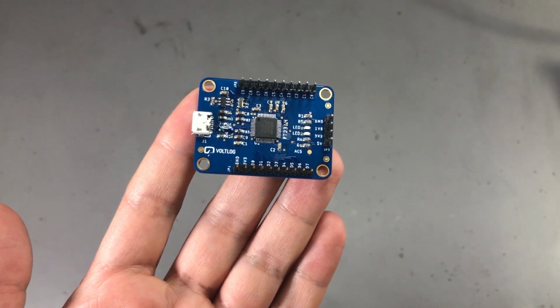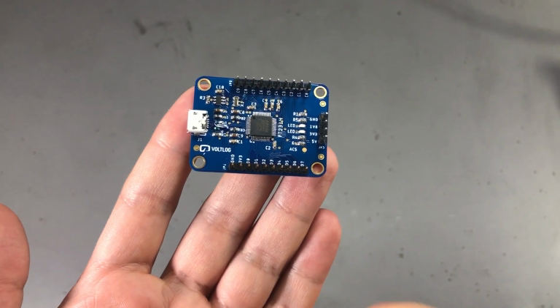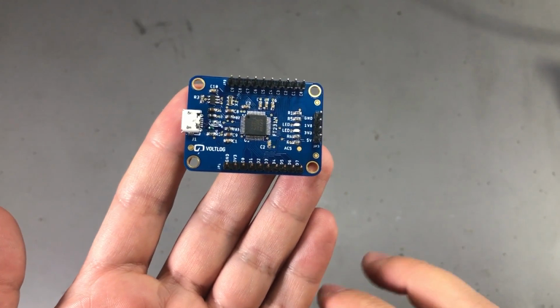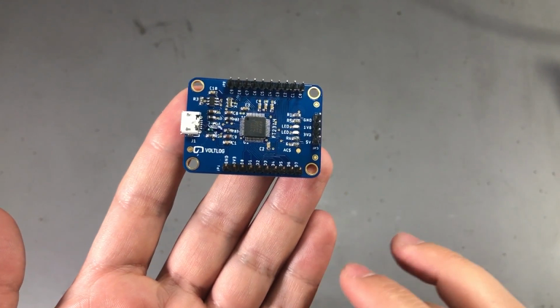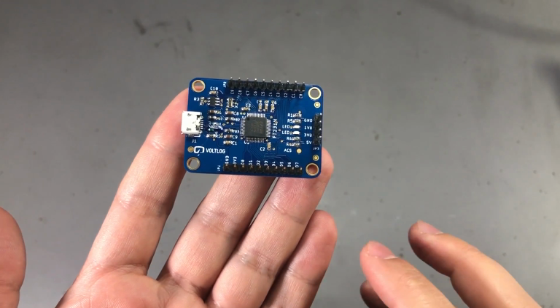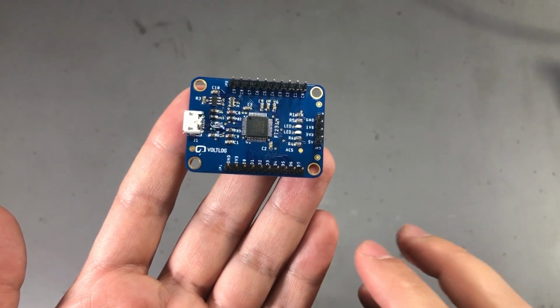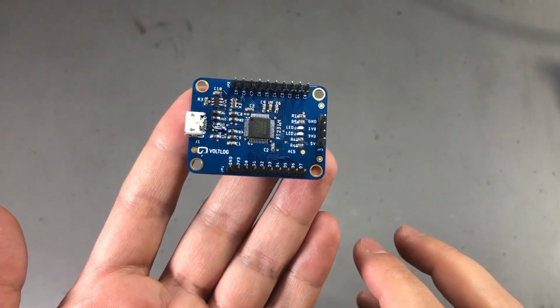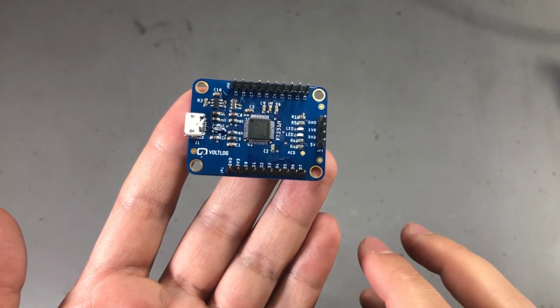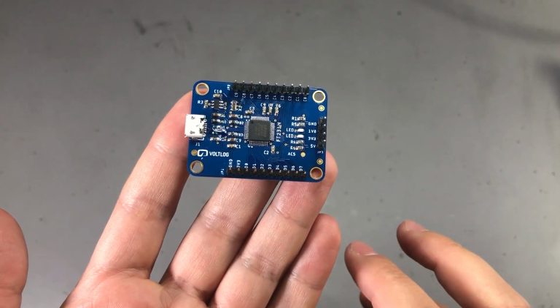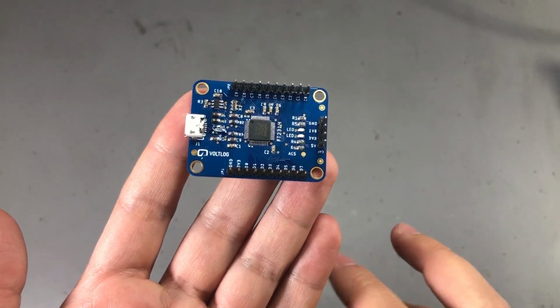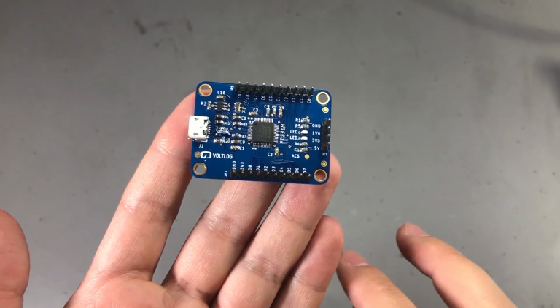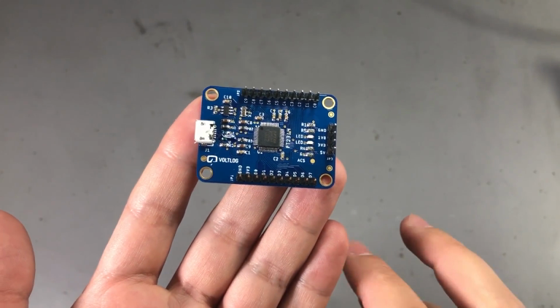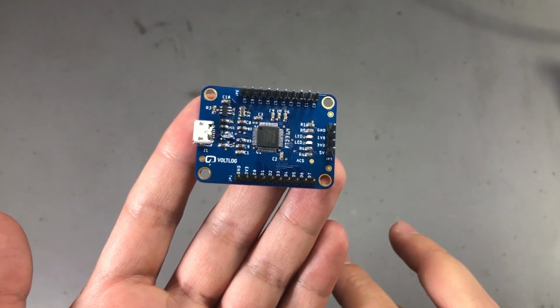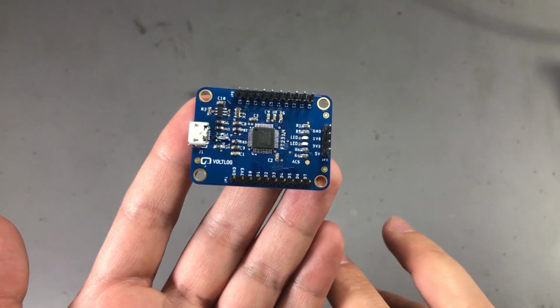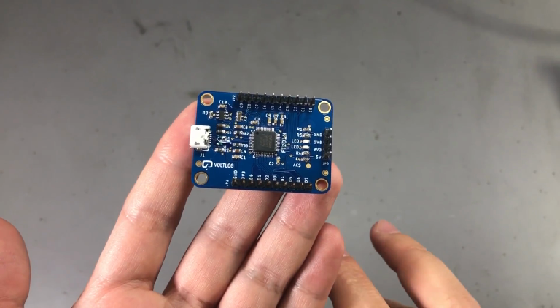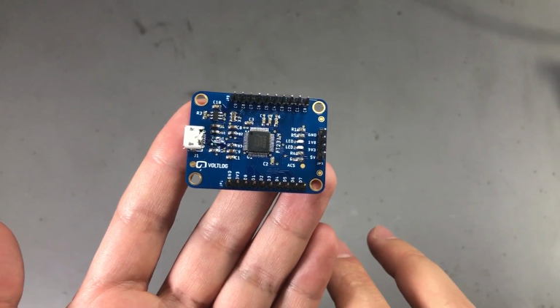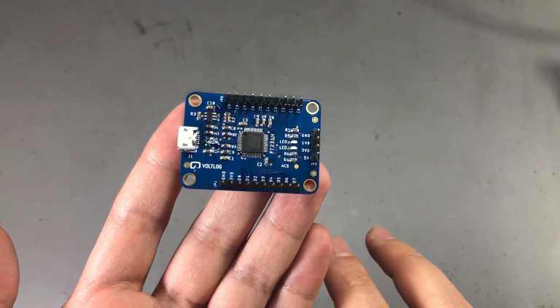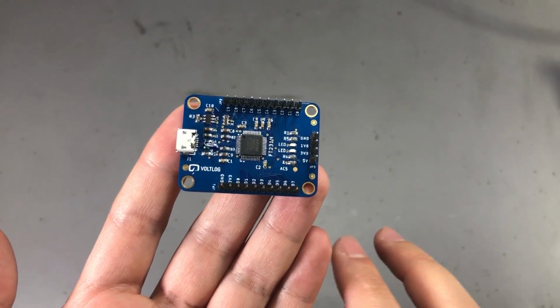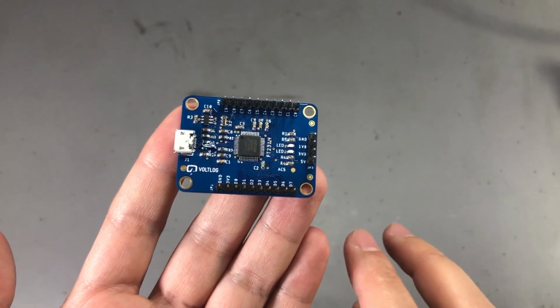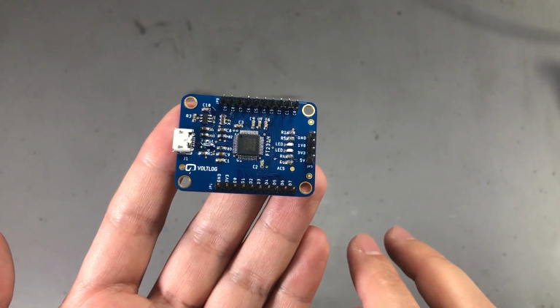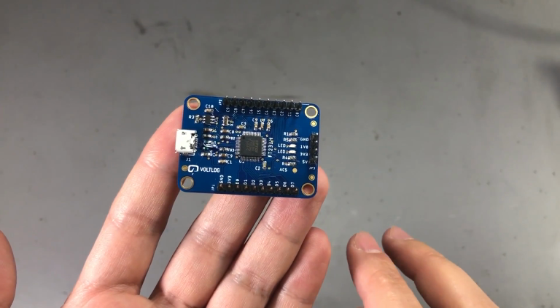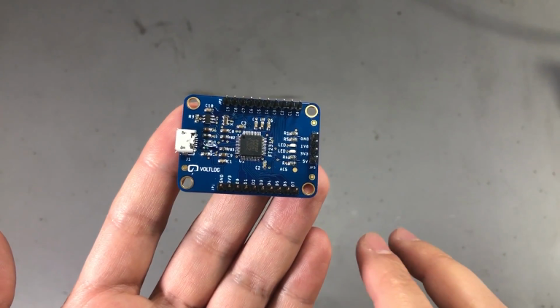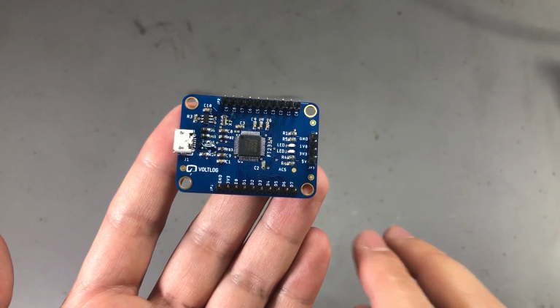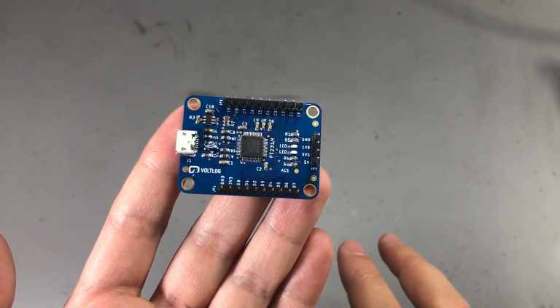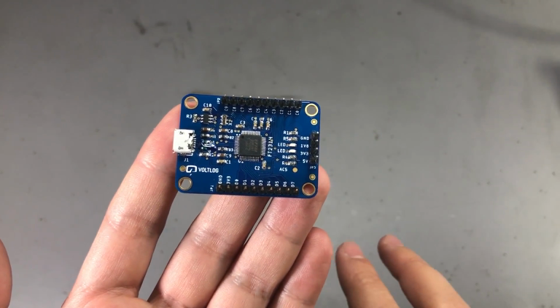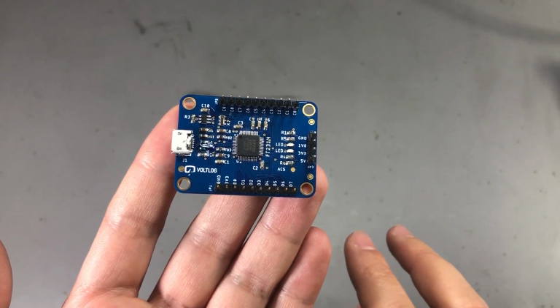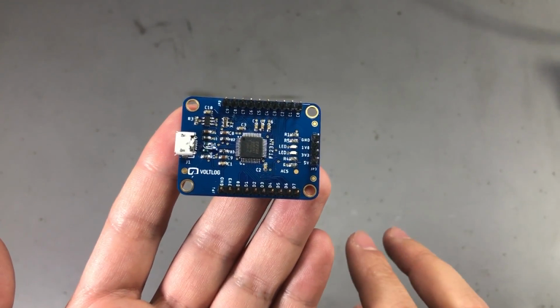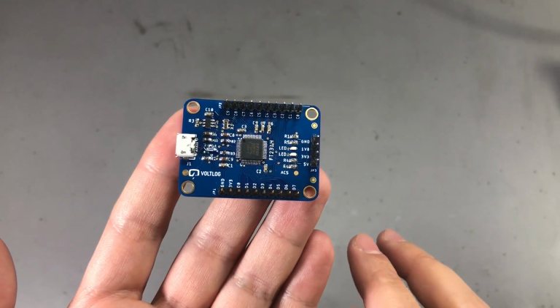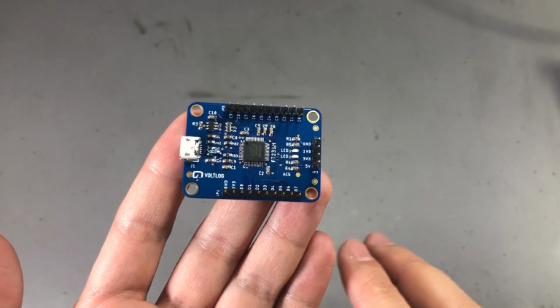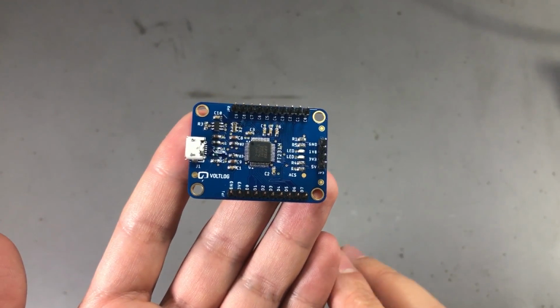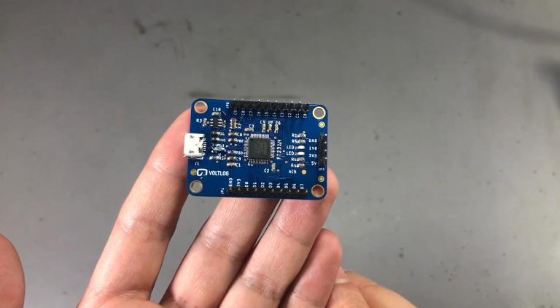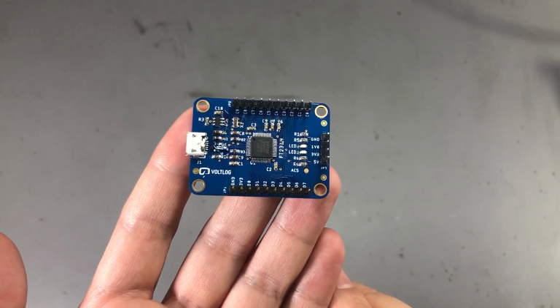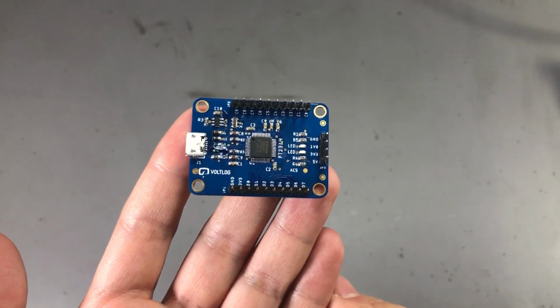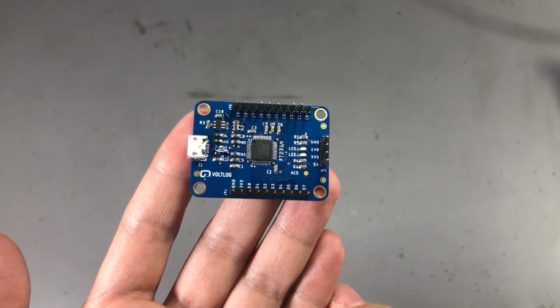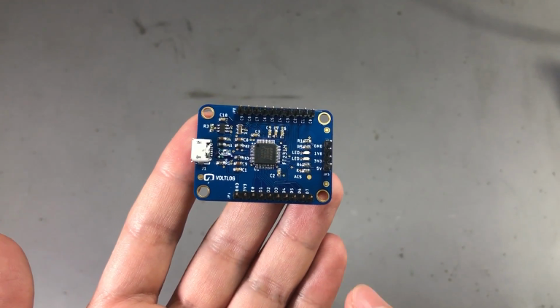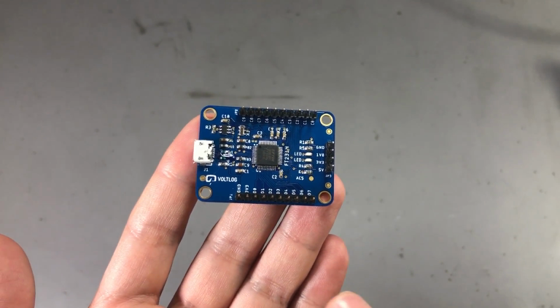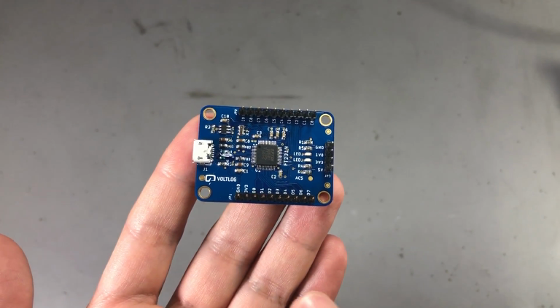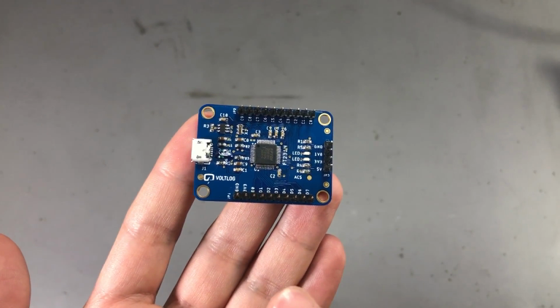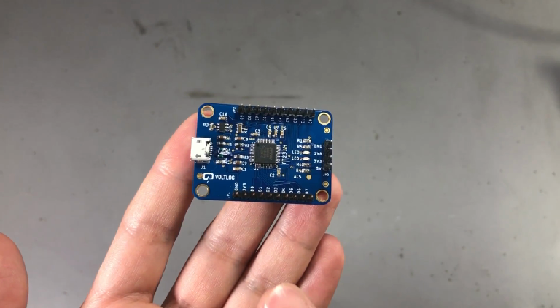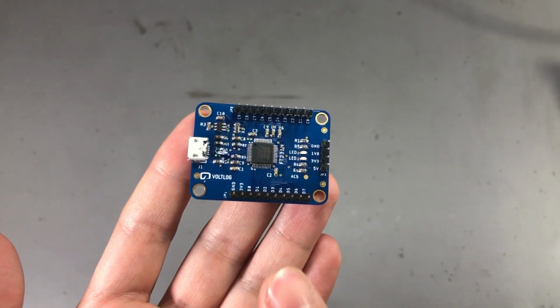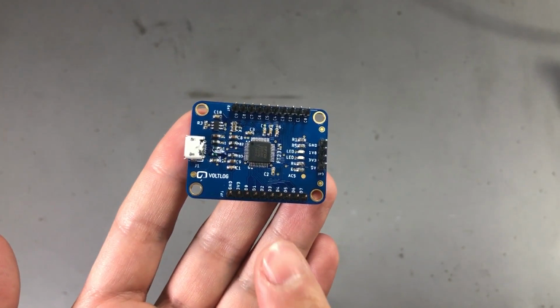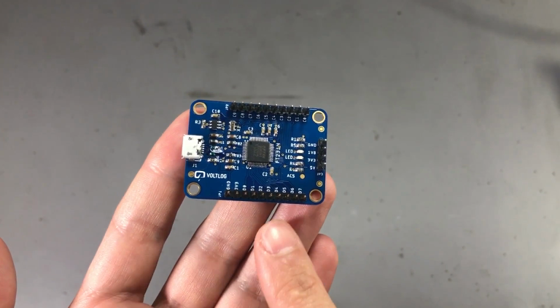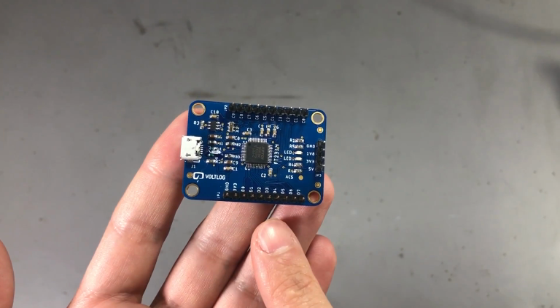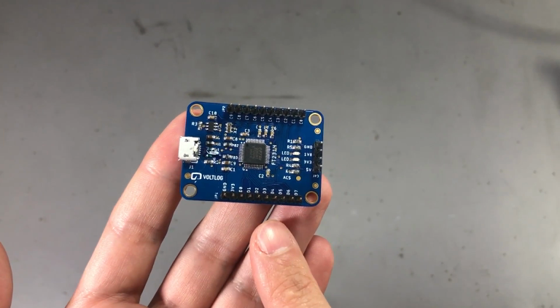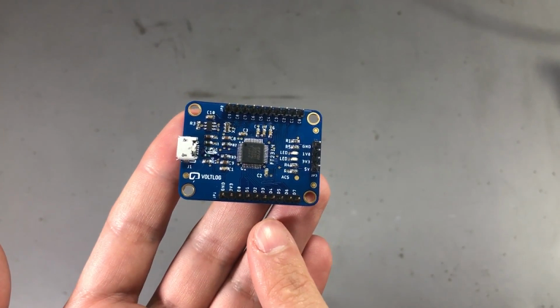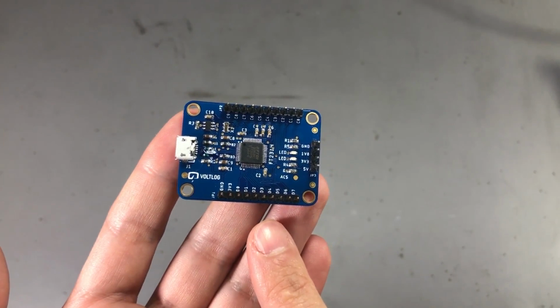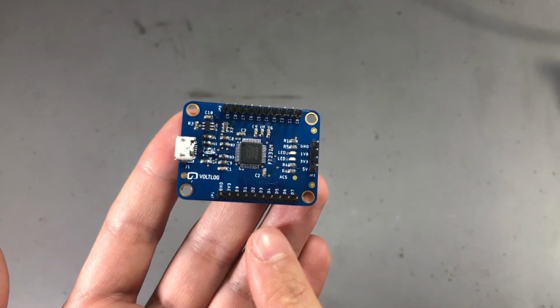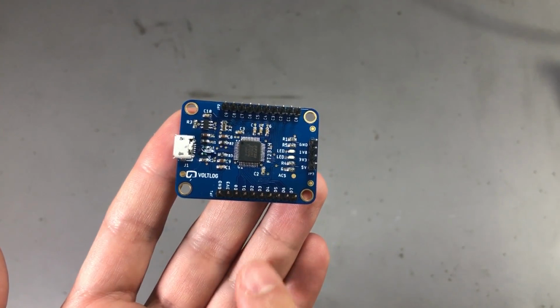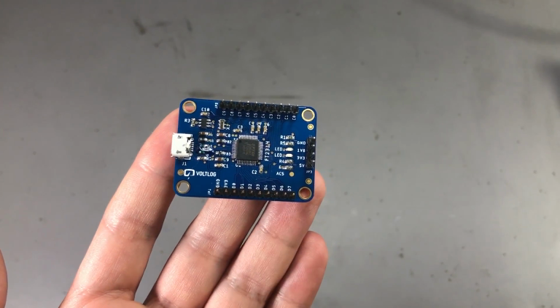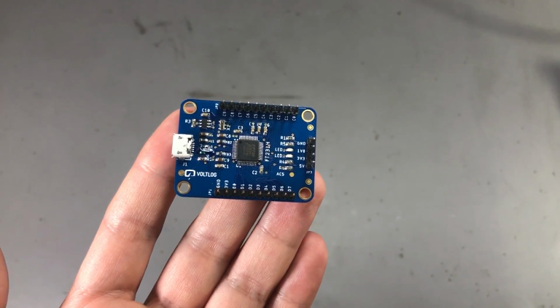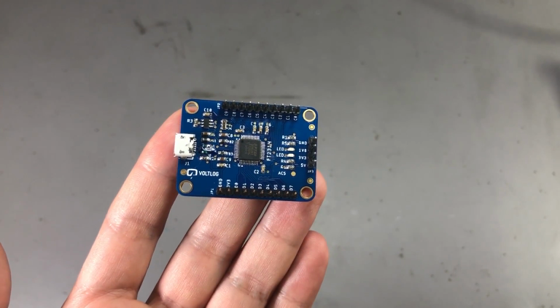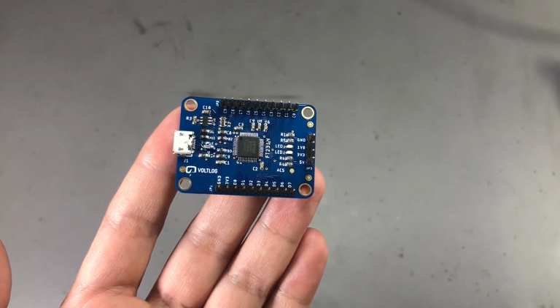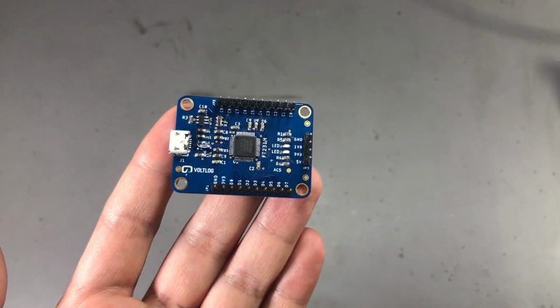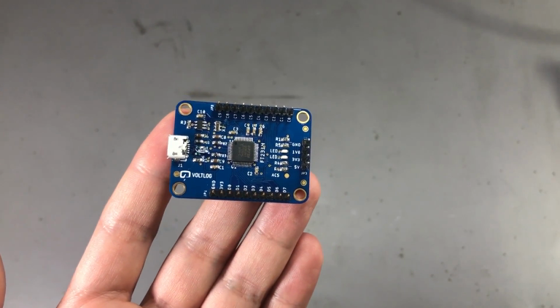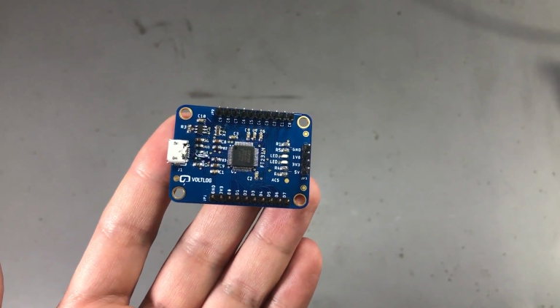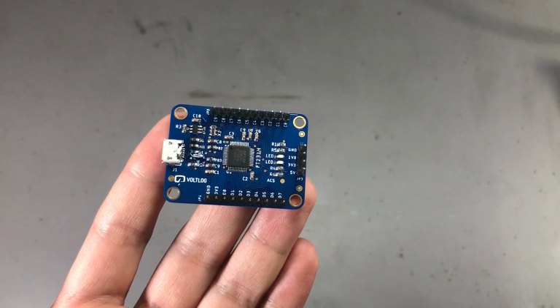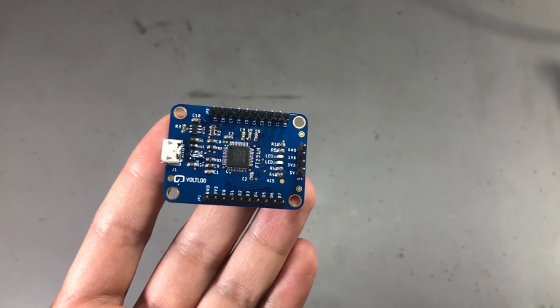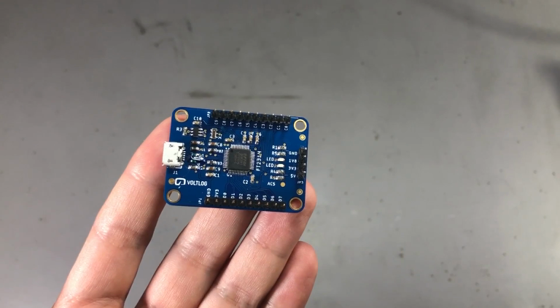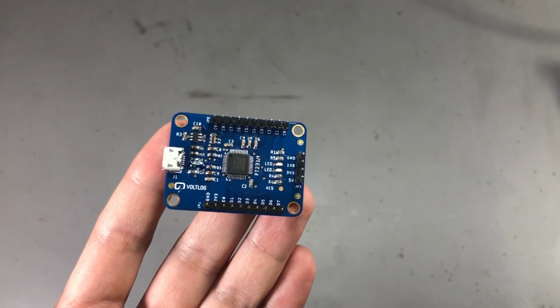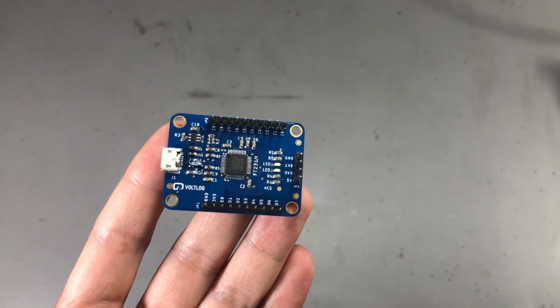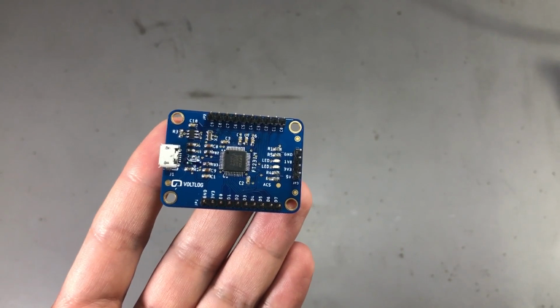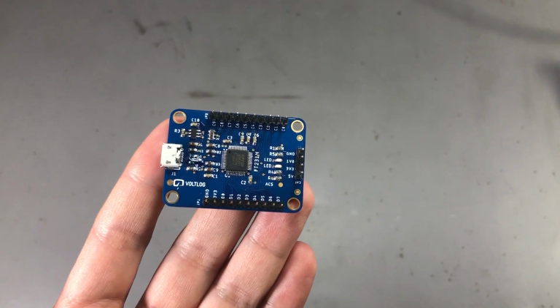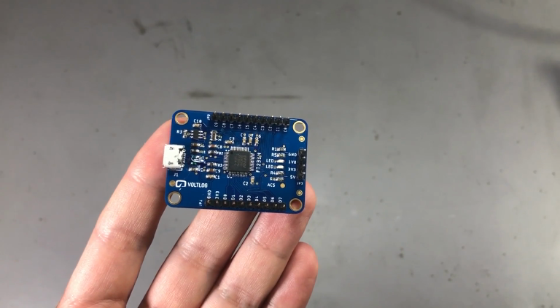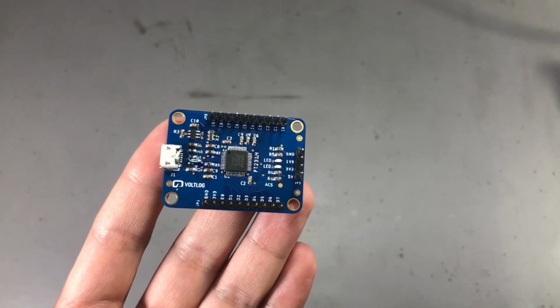You wouldn't need an Arduino or other controller in the middle if you plan to do some data acquisition, for example.